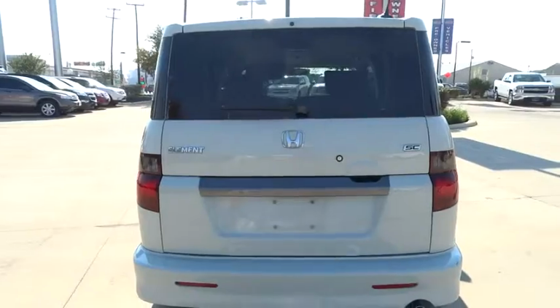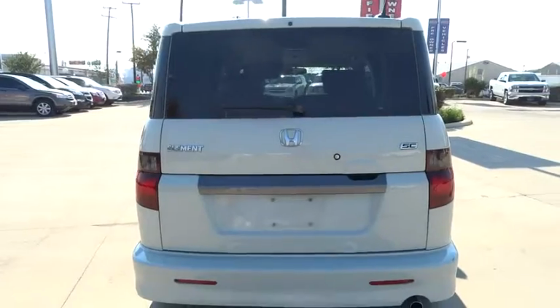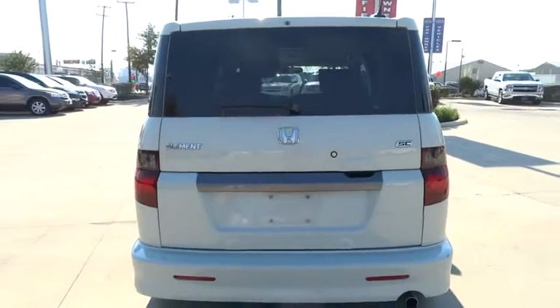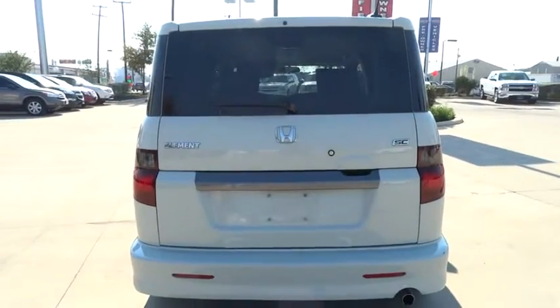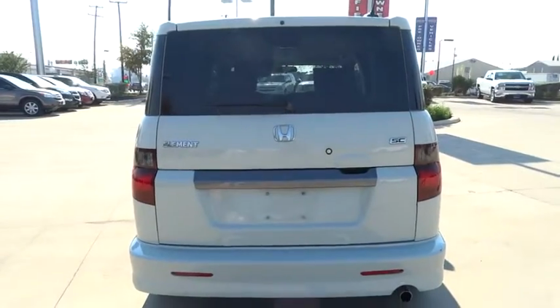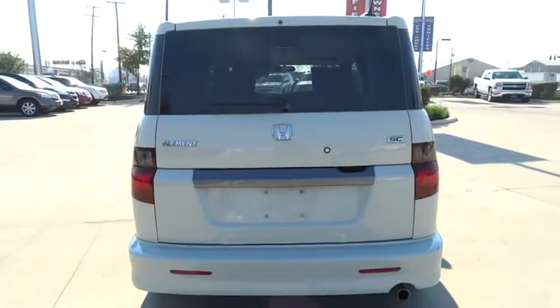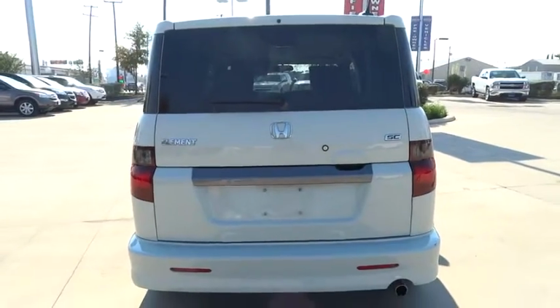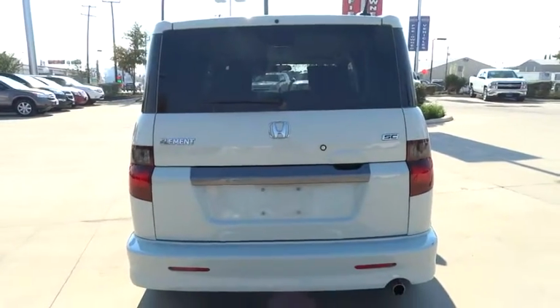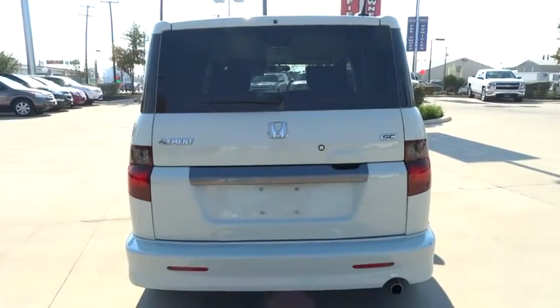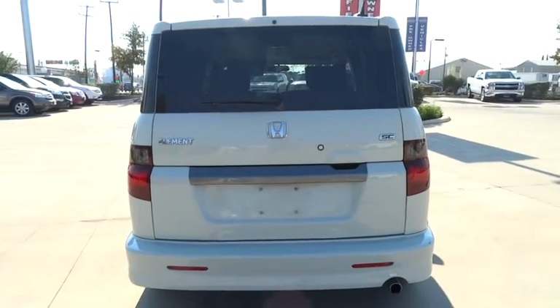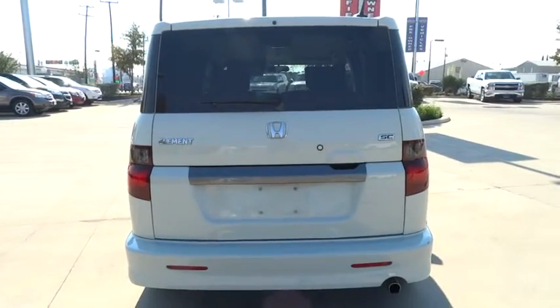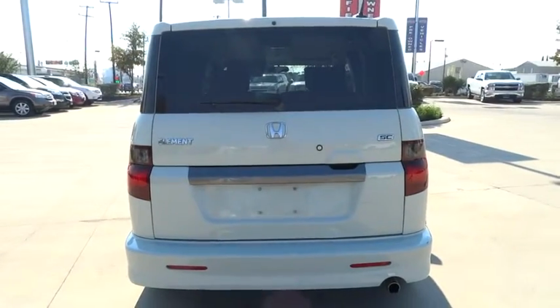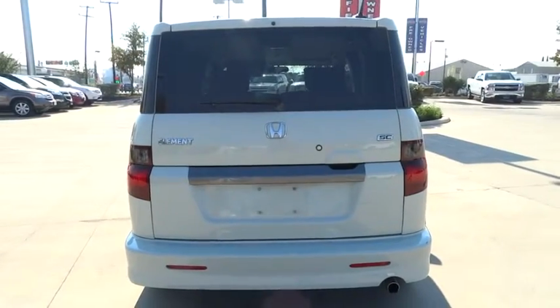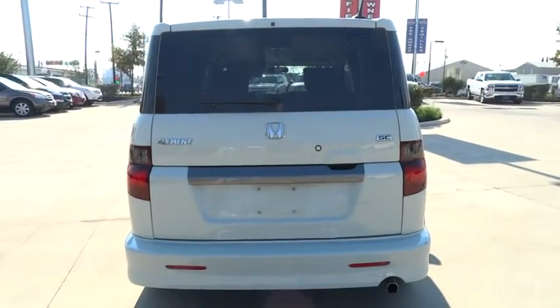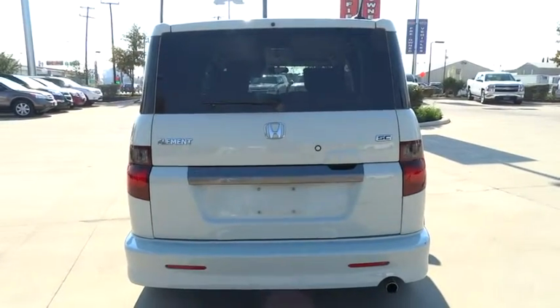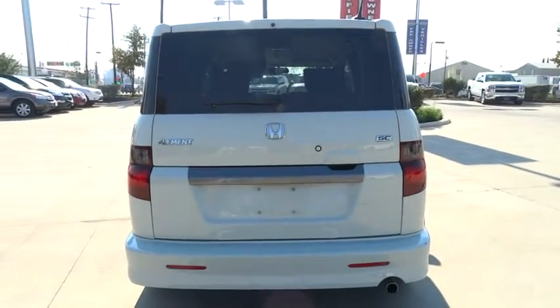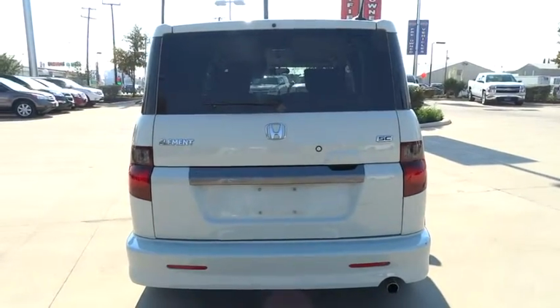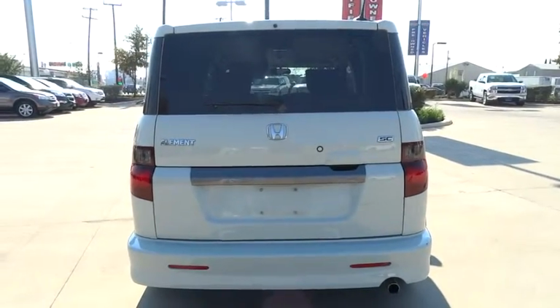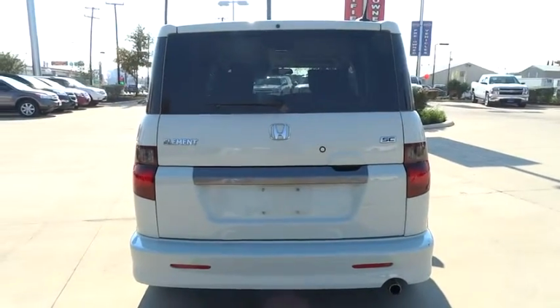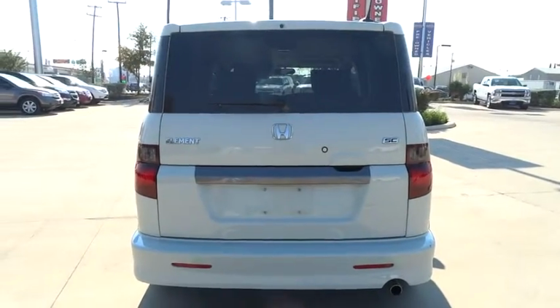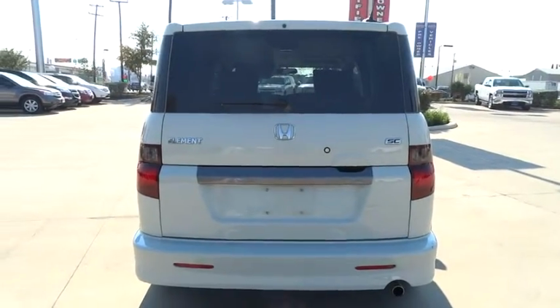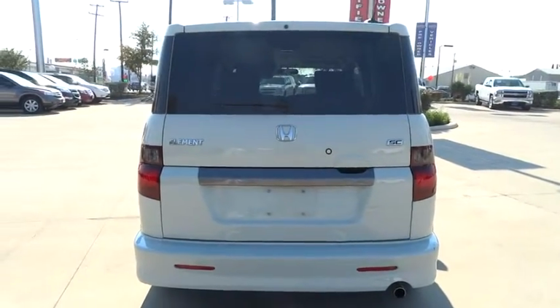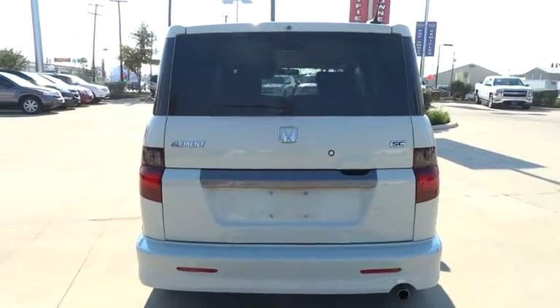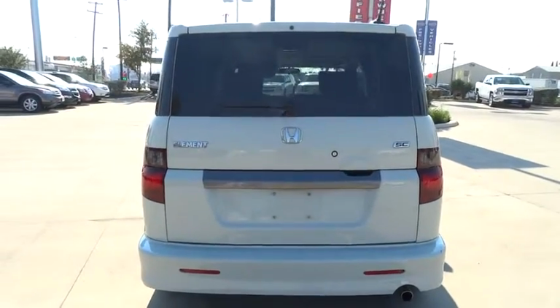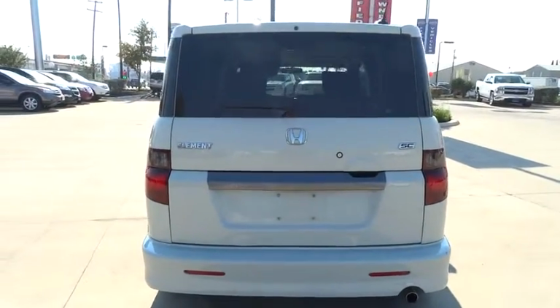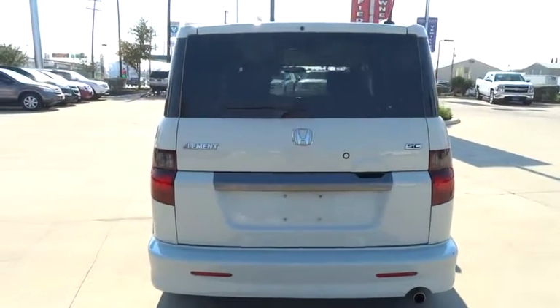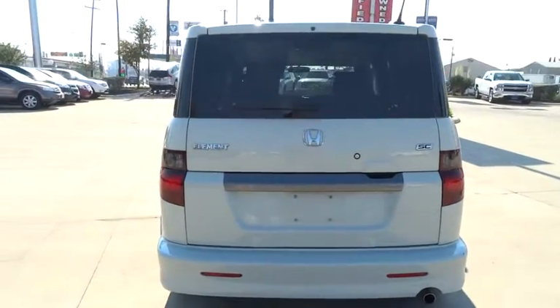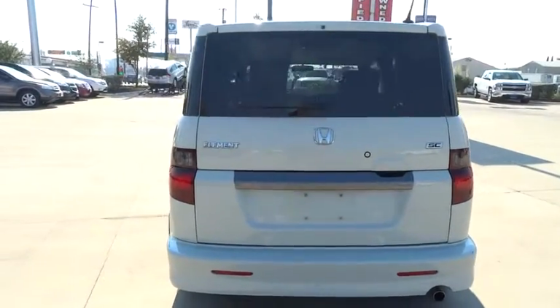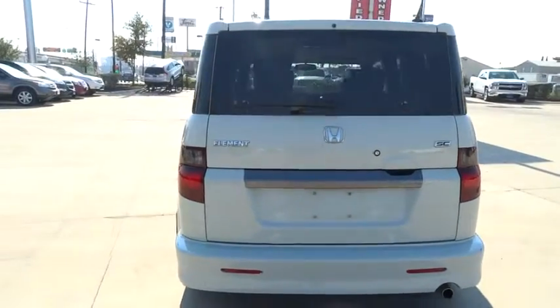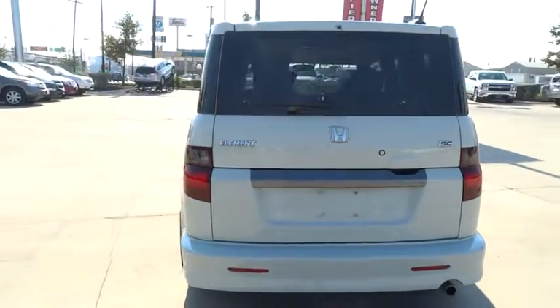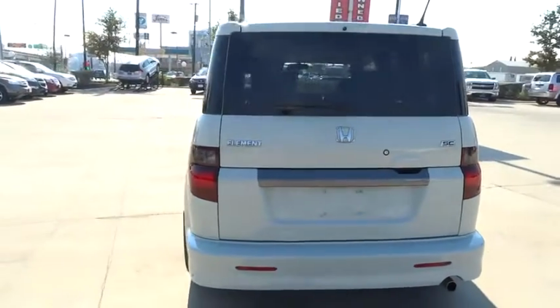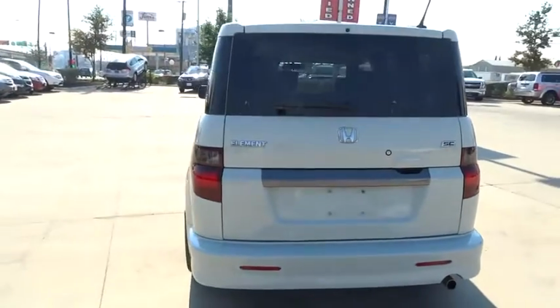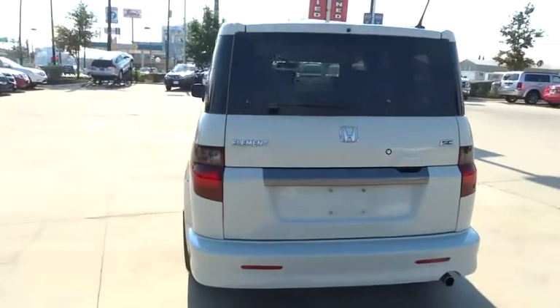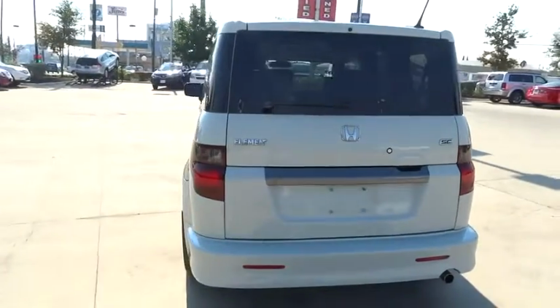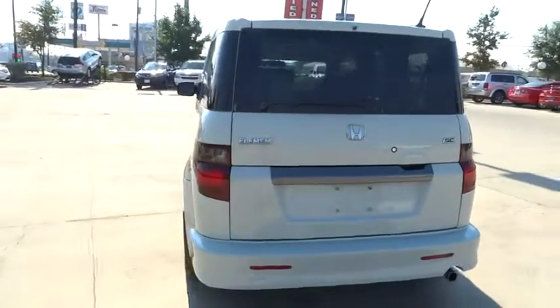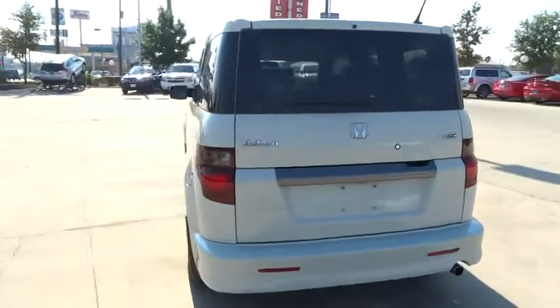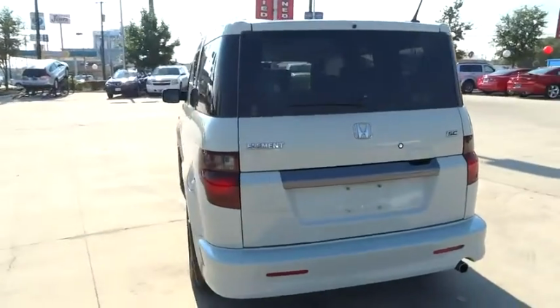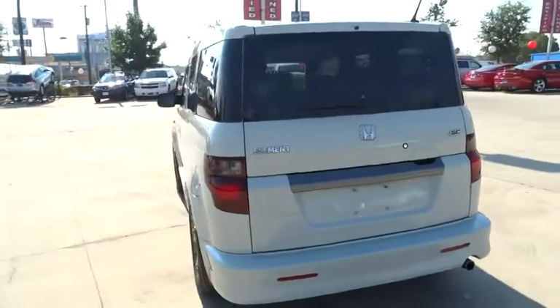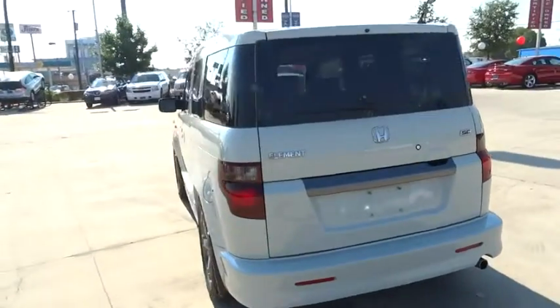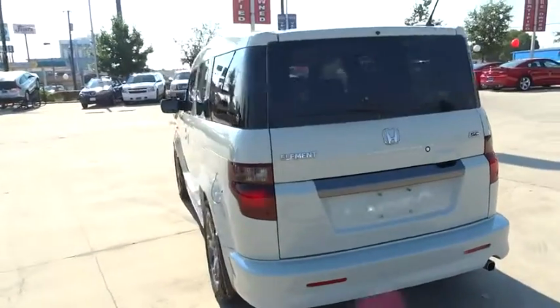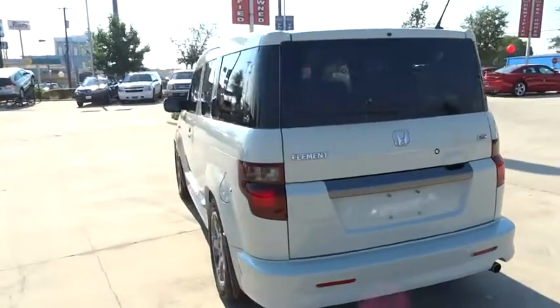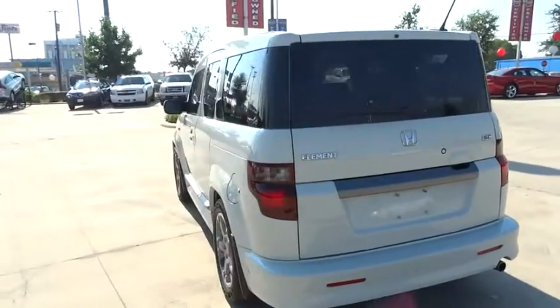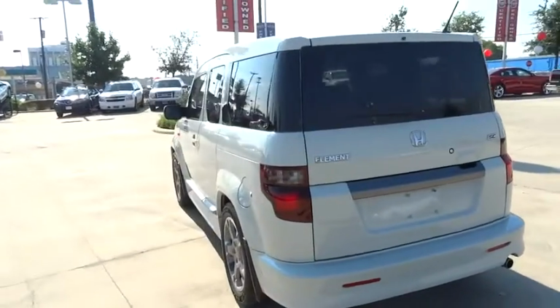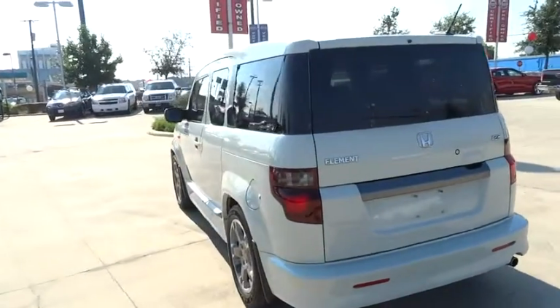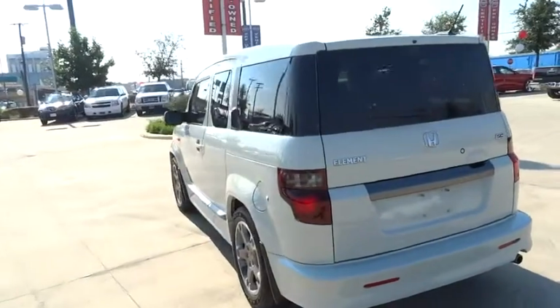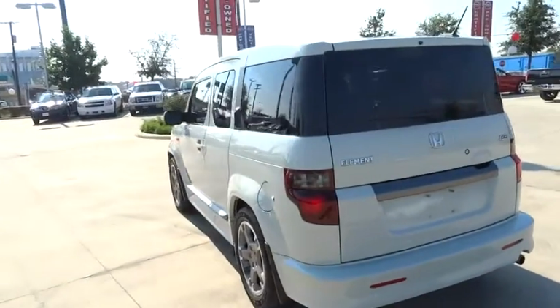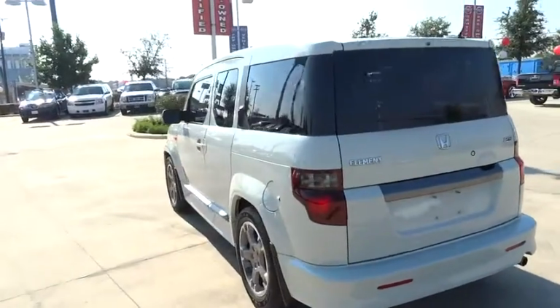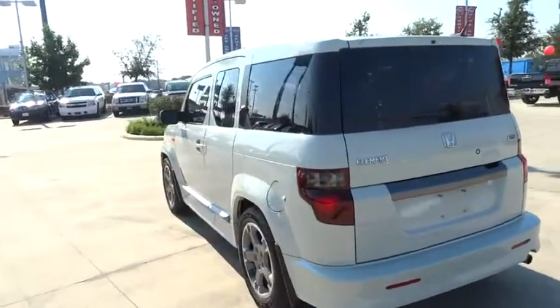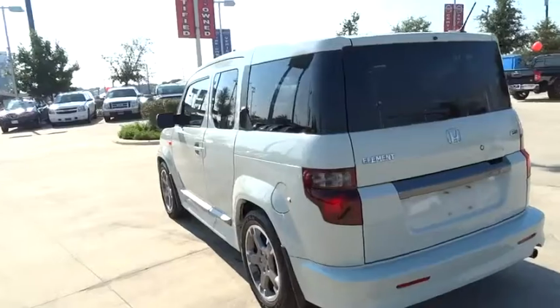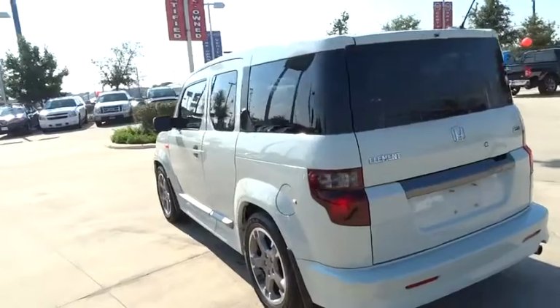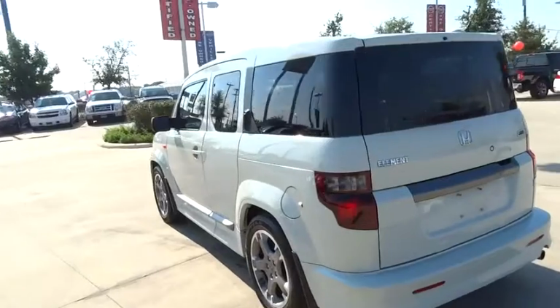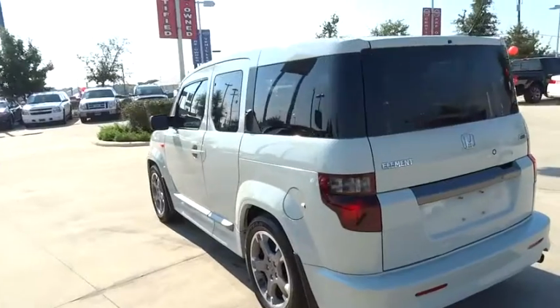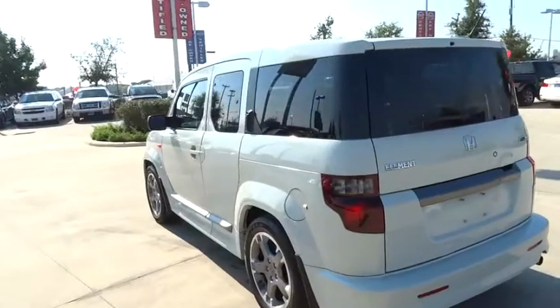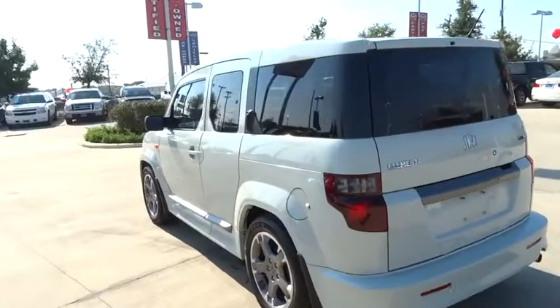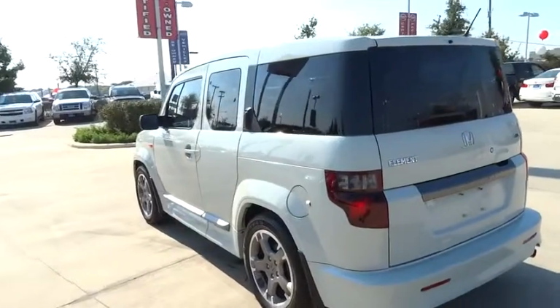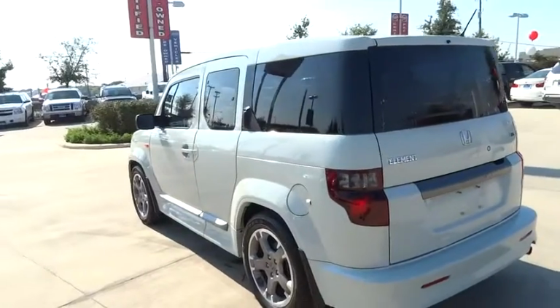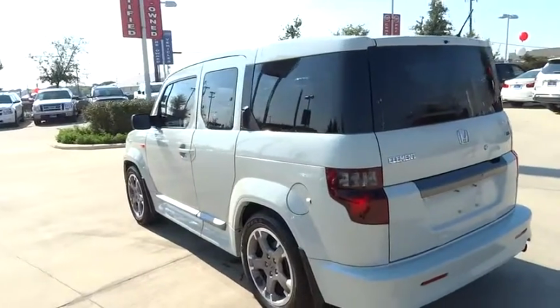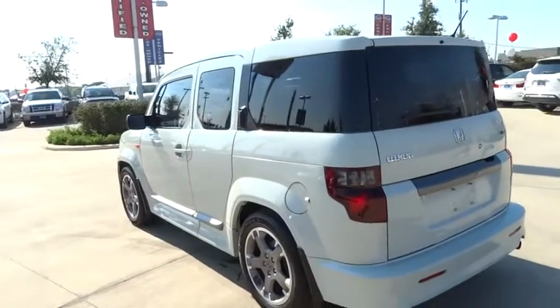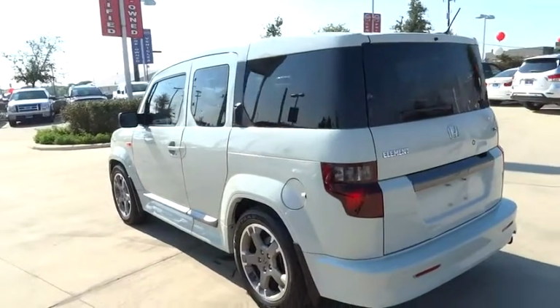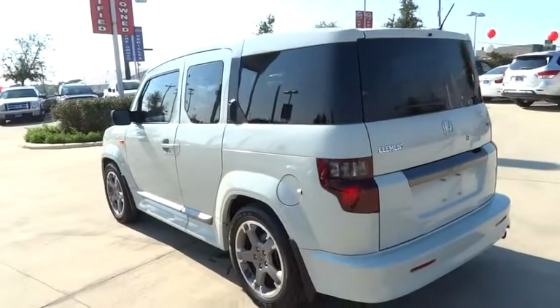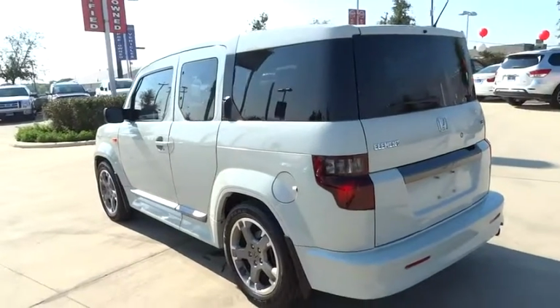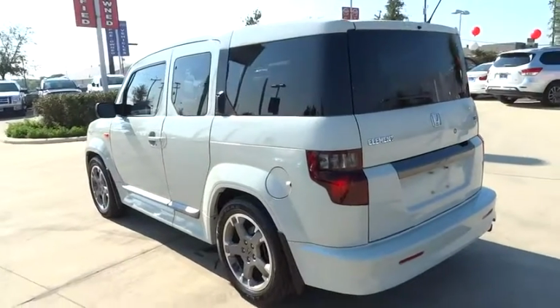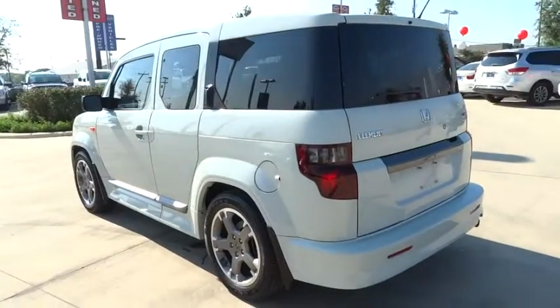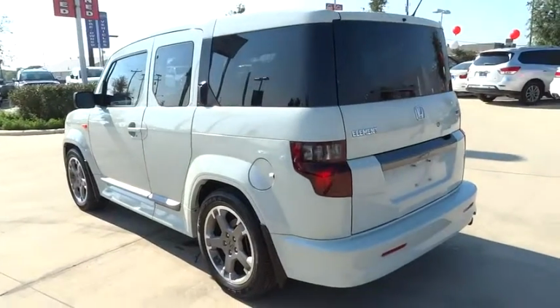FWD, rear defrost, CD player, bucket seats, MP3 player, and power door locks.